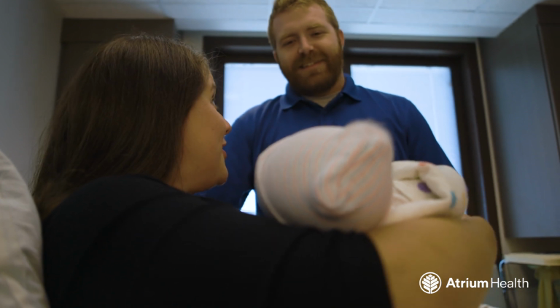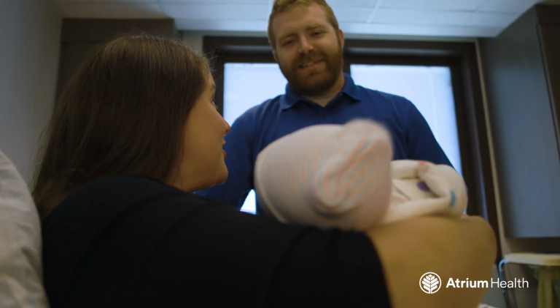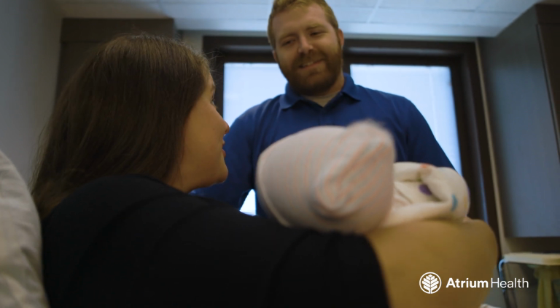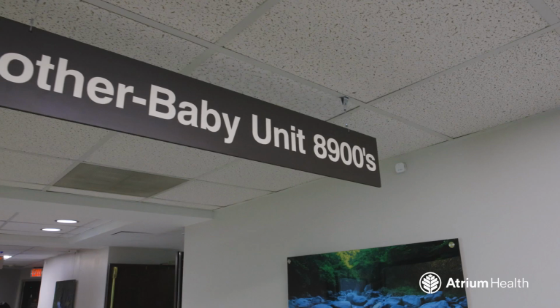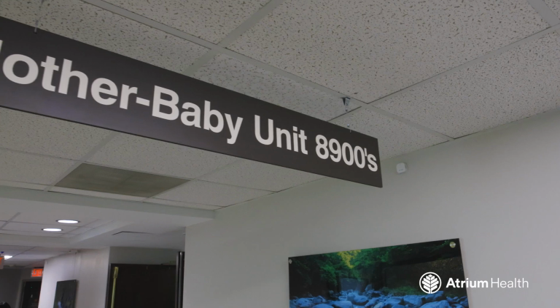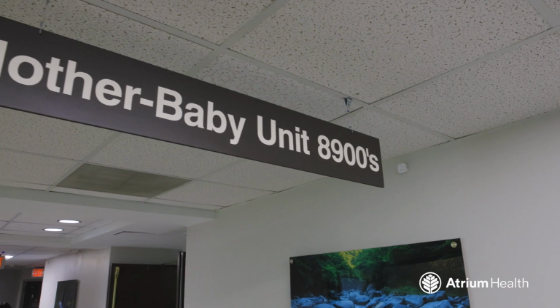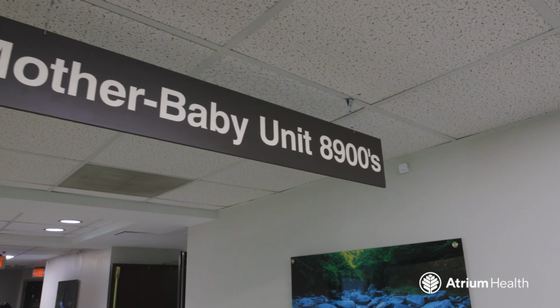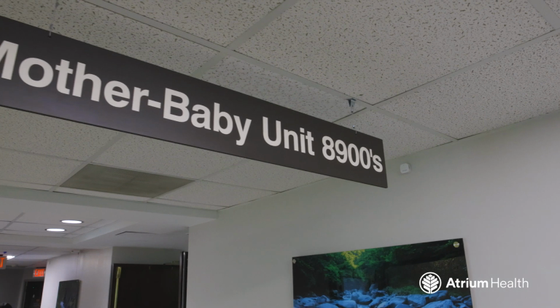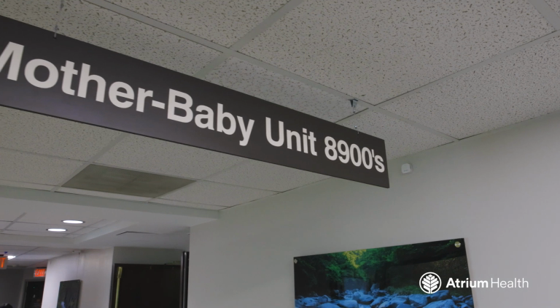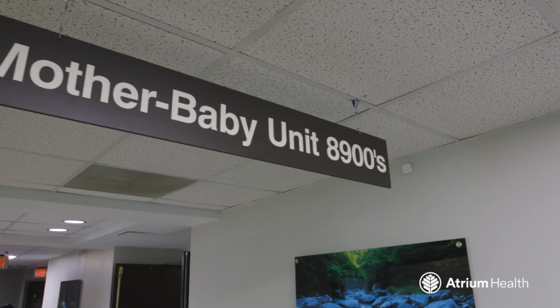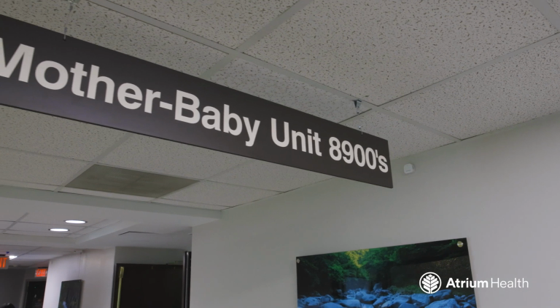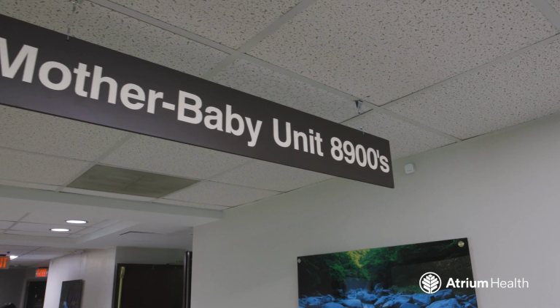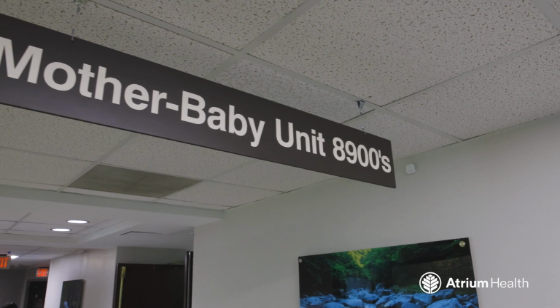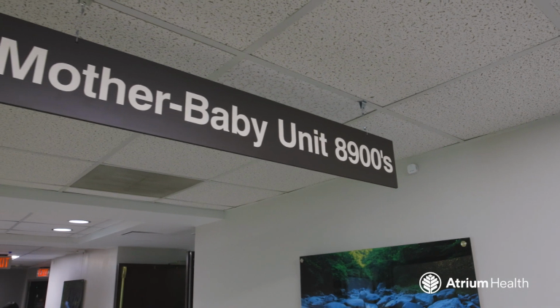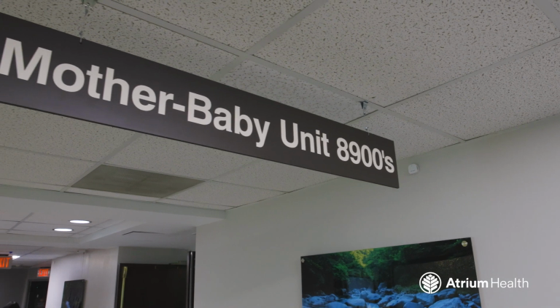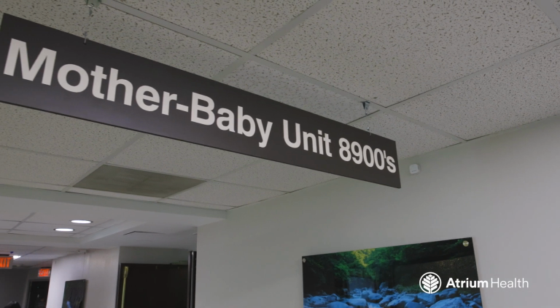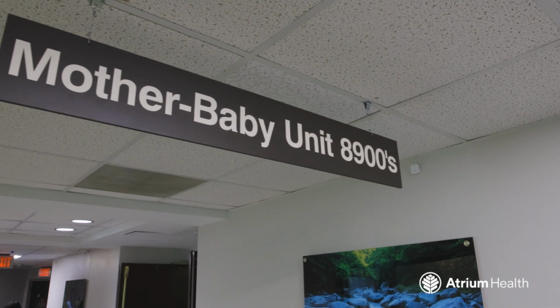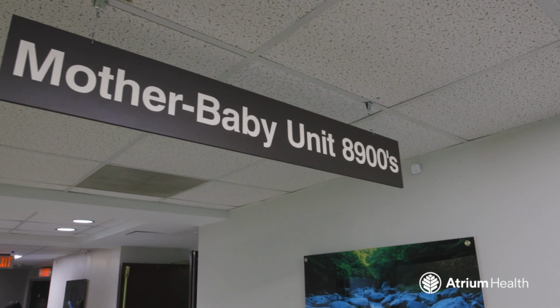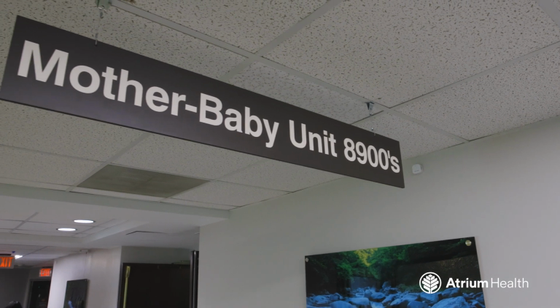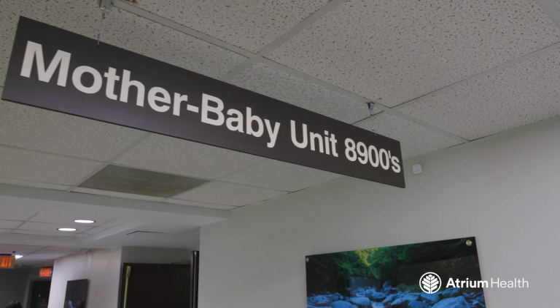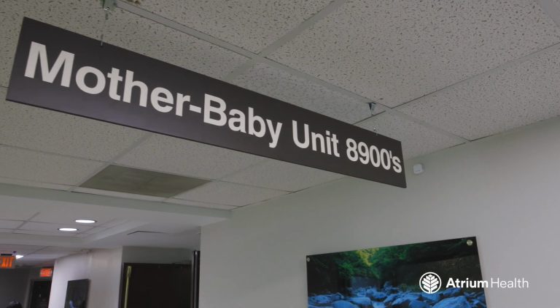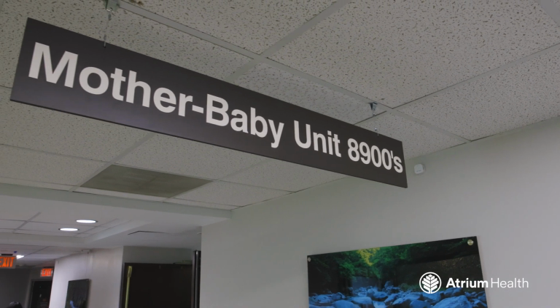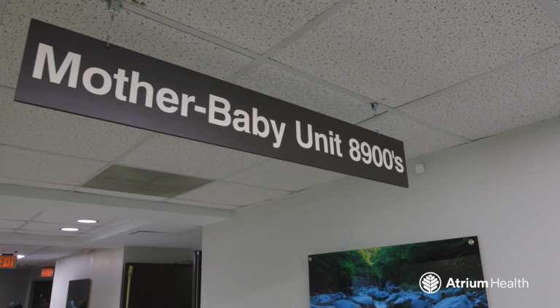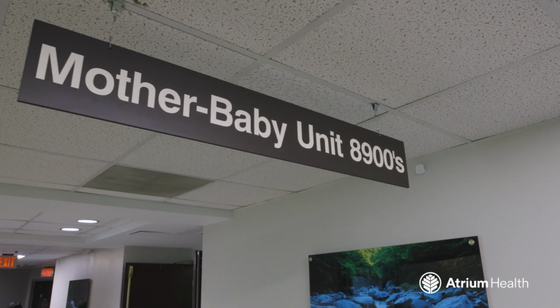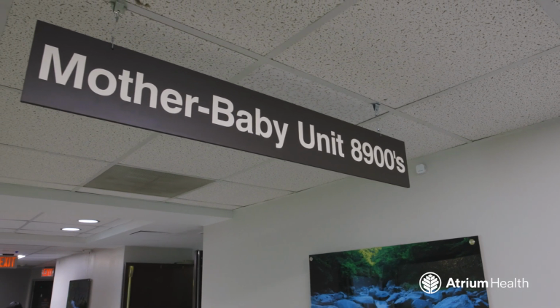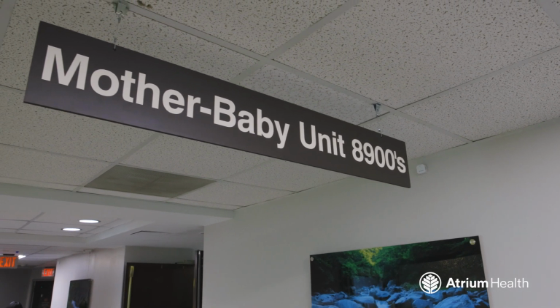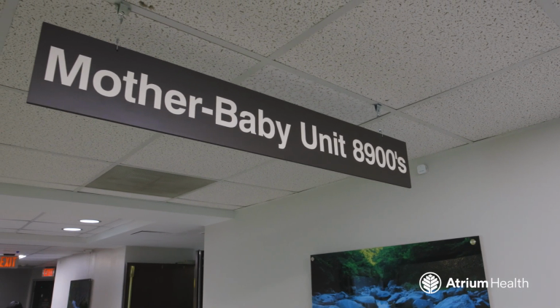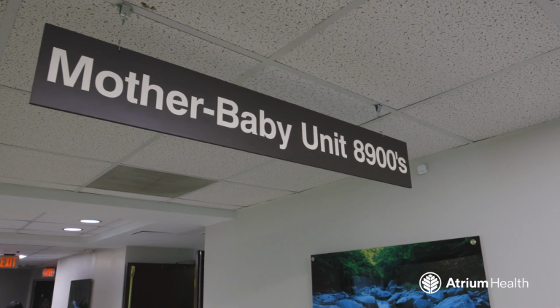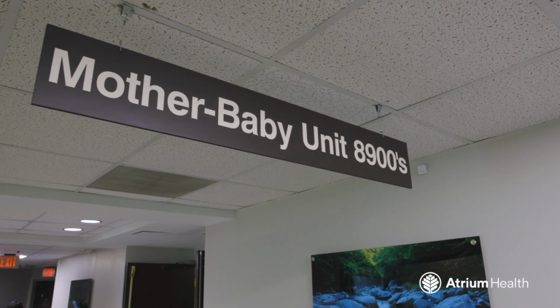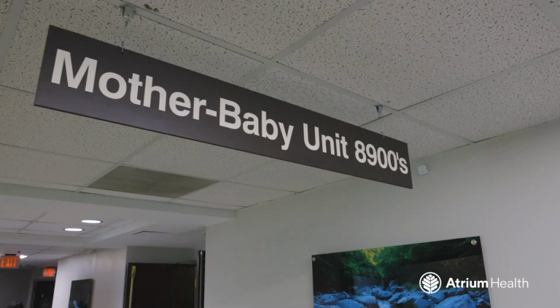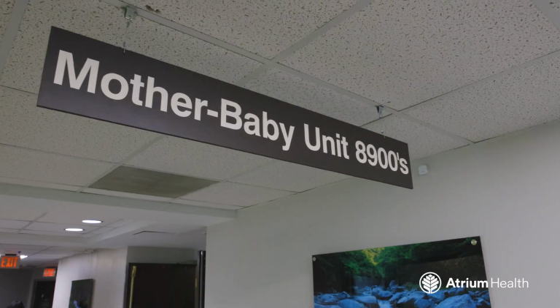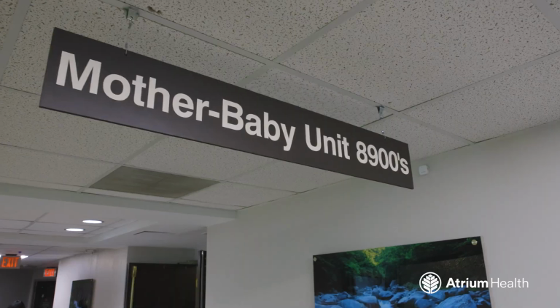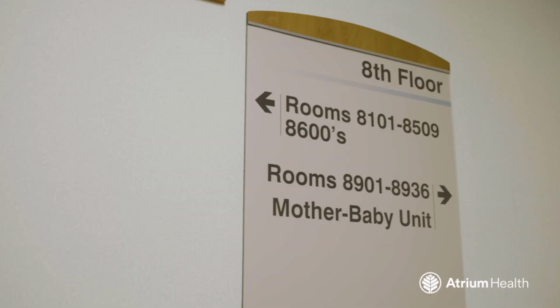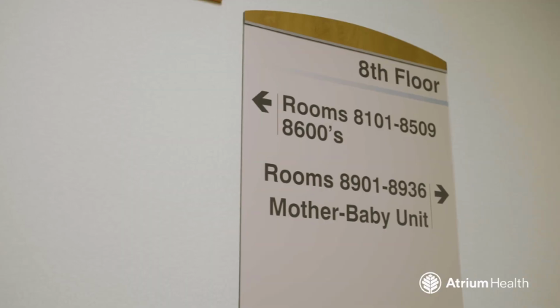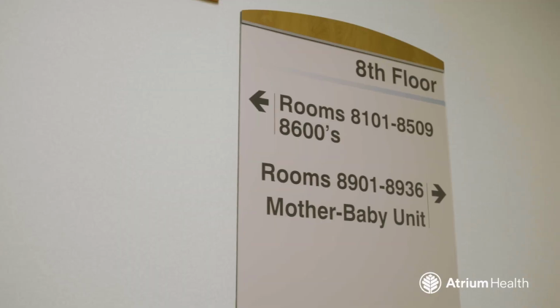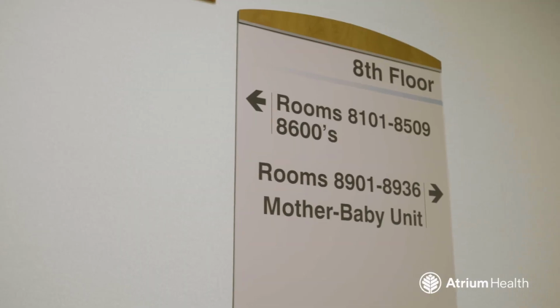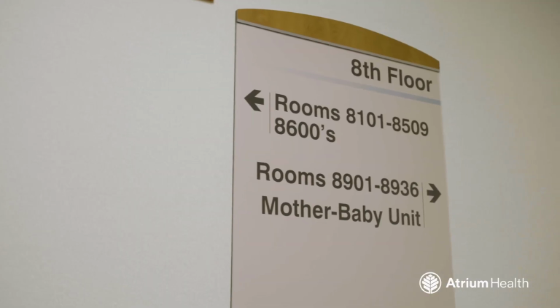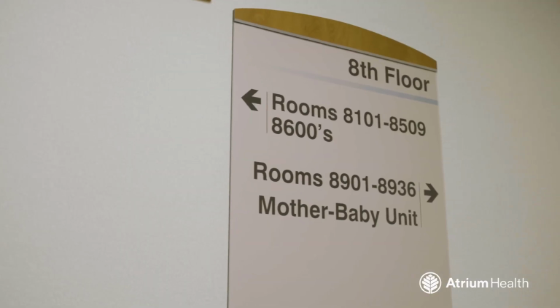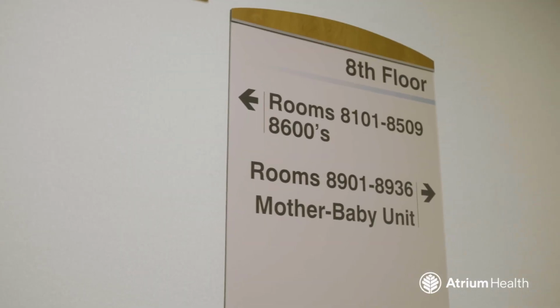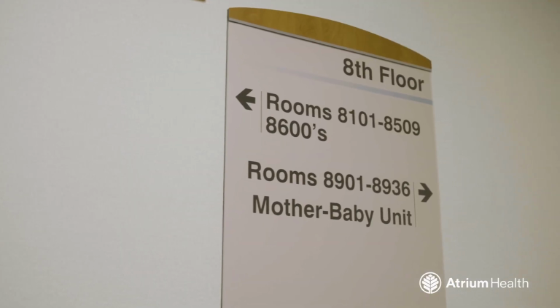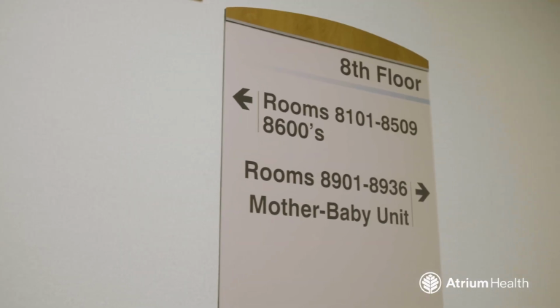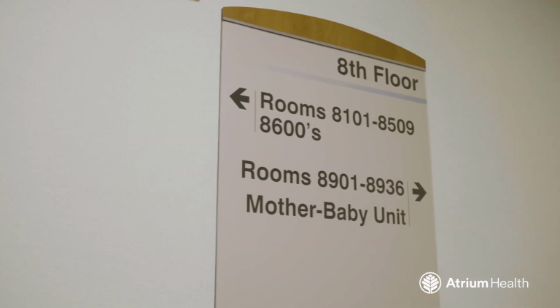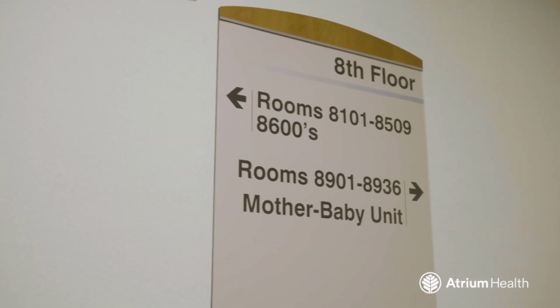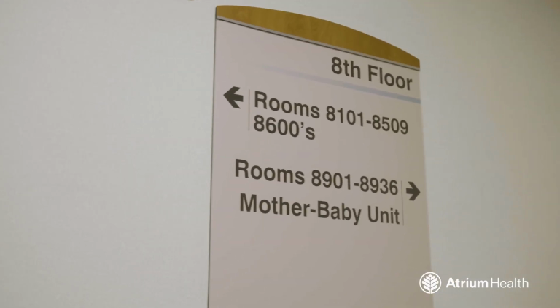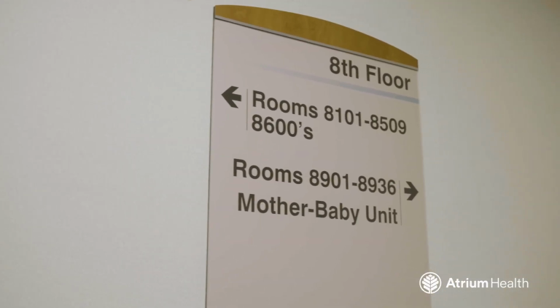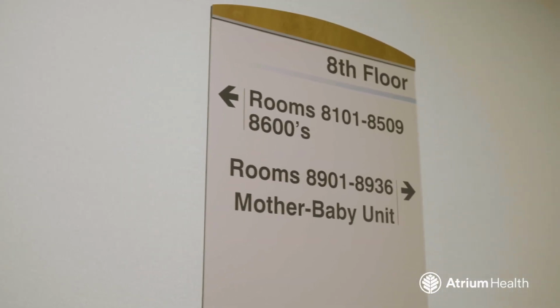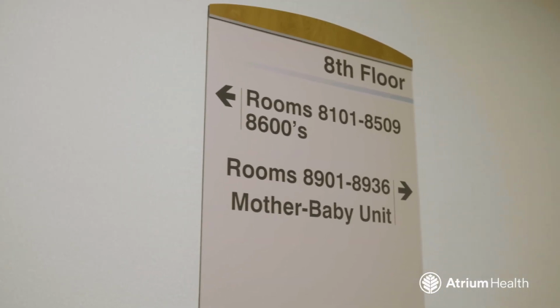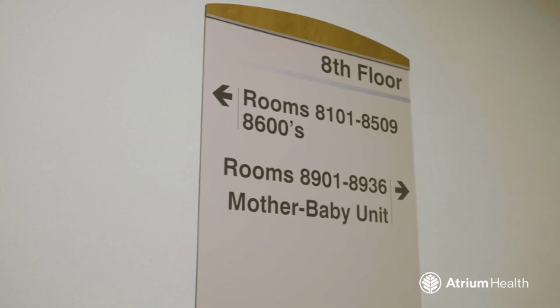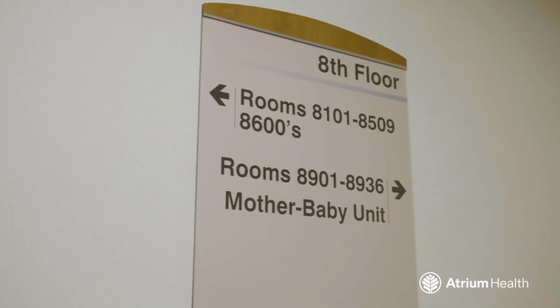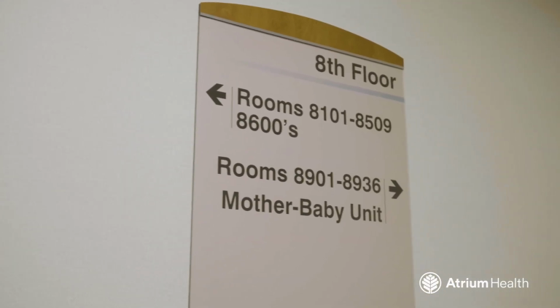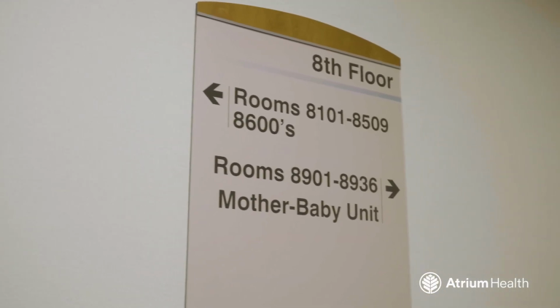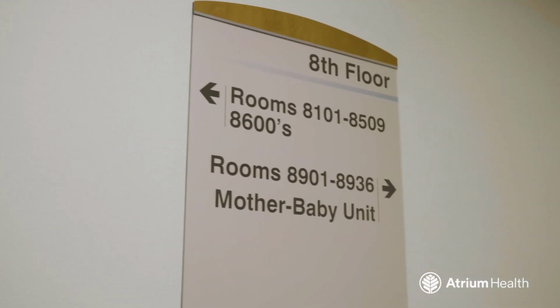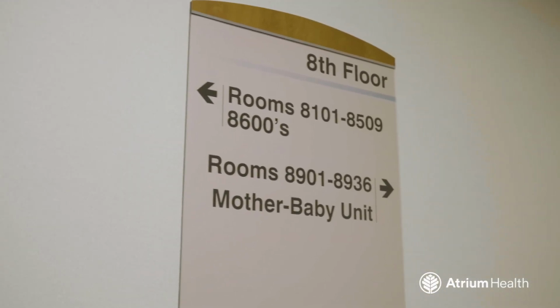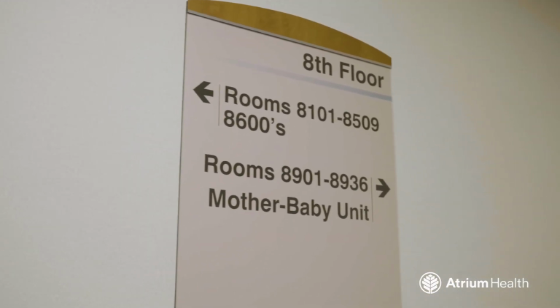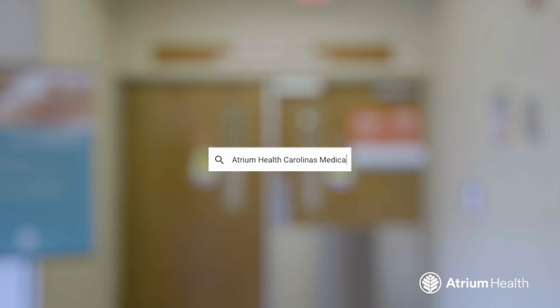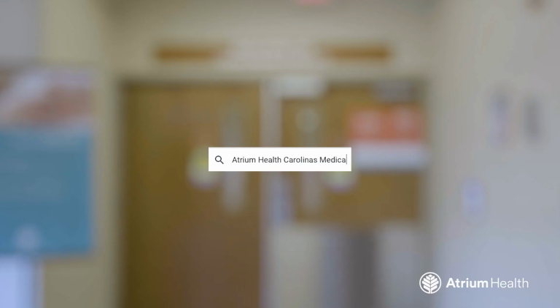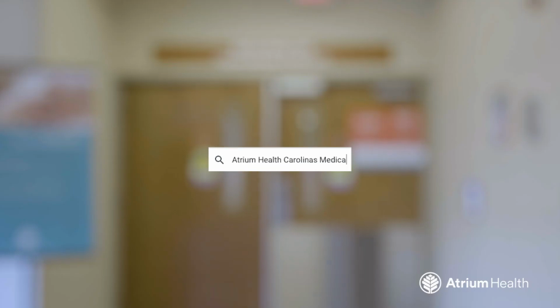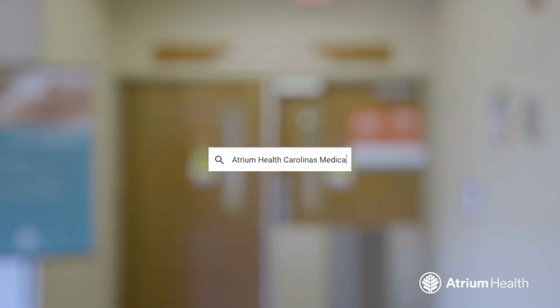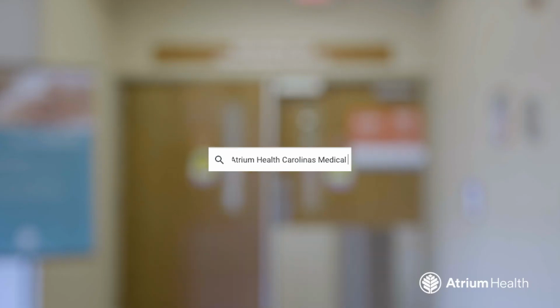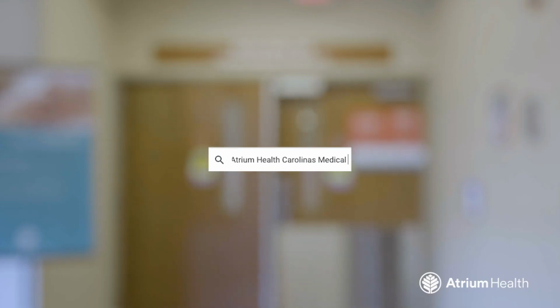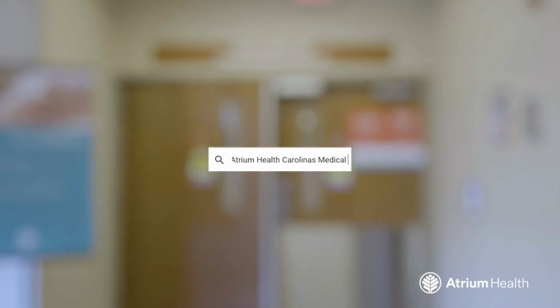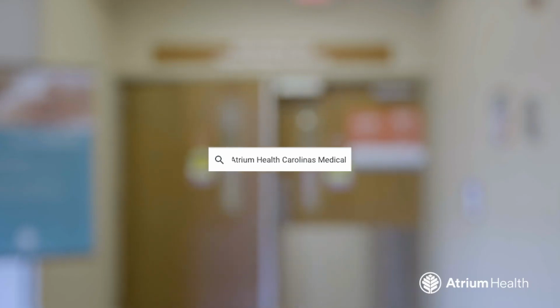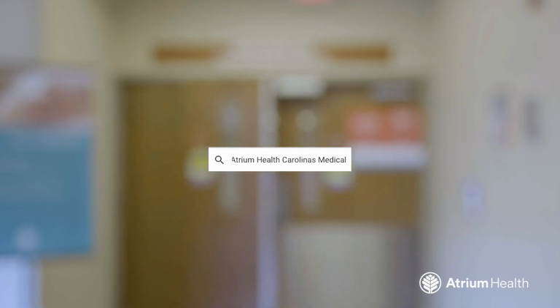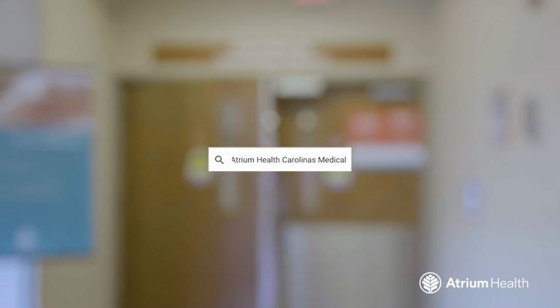Ready for a virtual tour? Let's go inside our facility, check out the amenities, and learn more about what to expect during your stay.